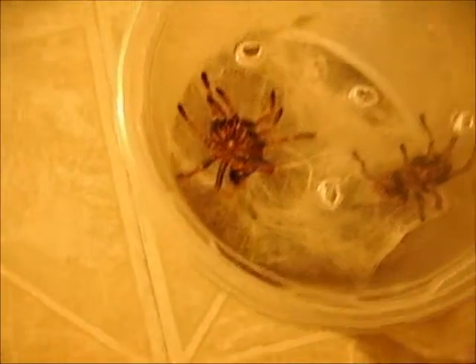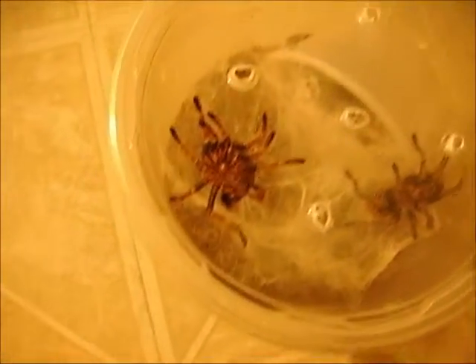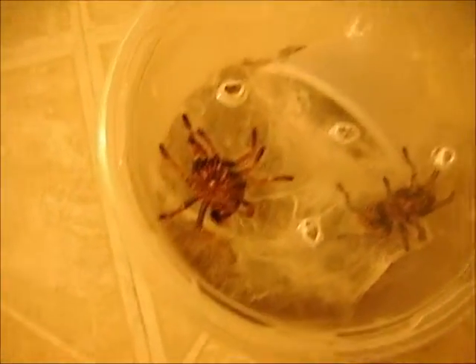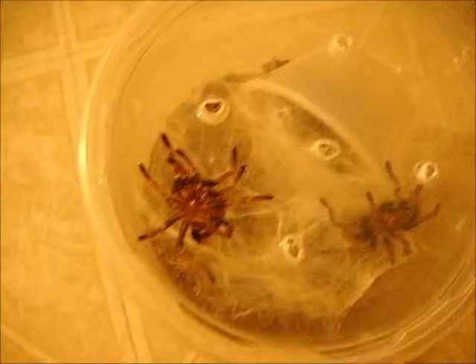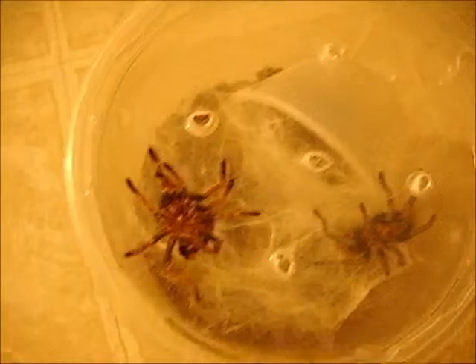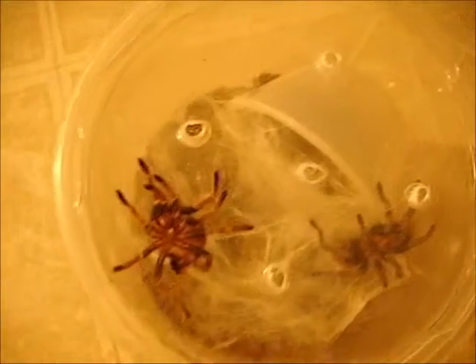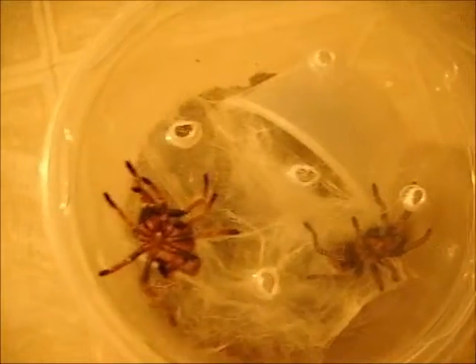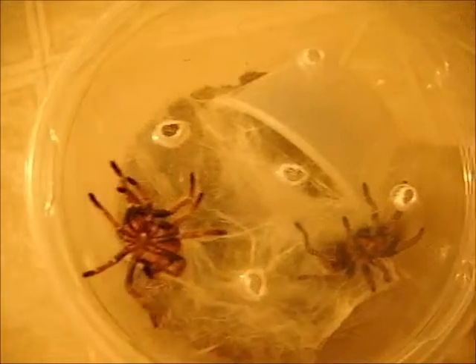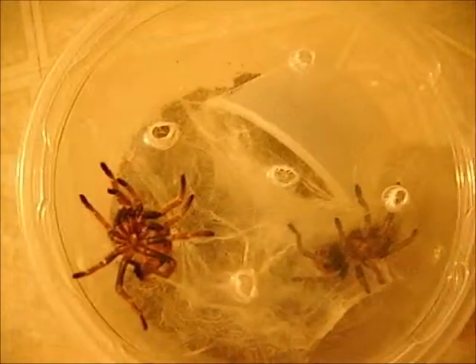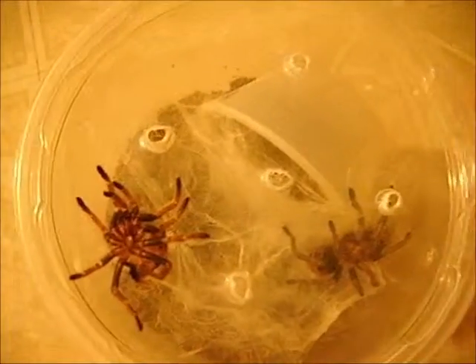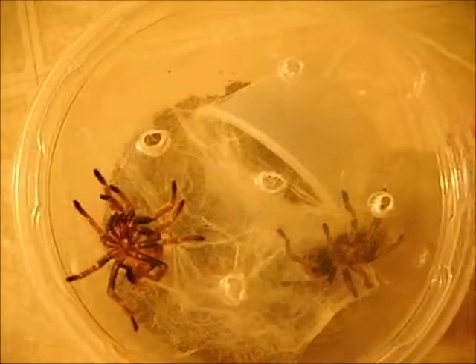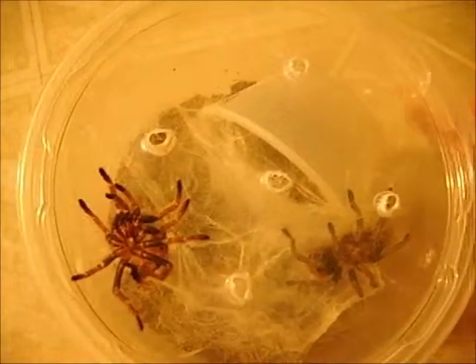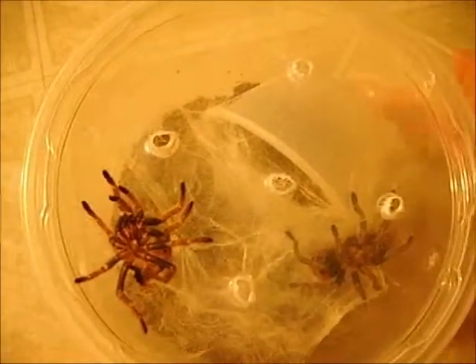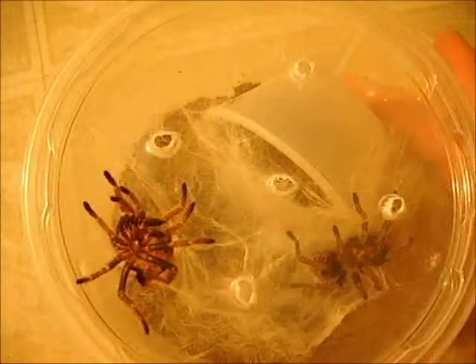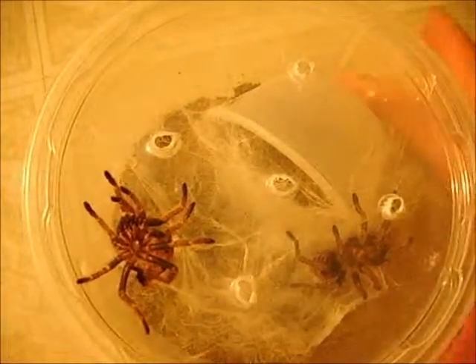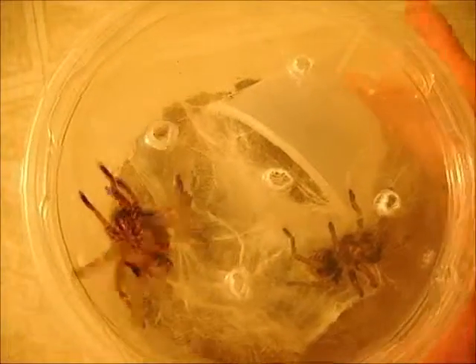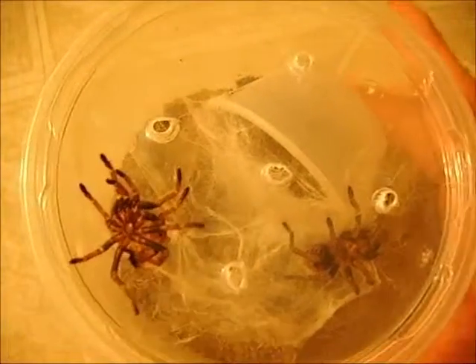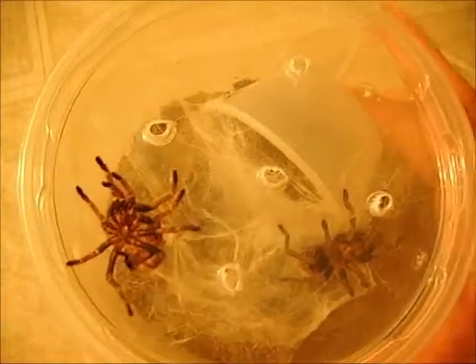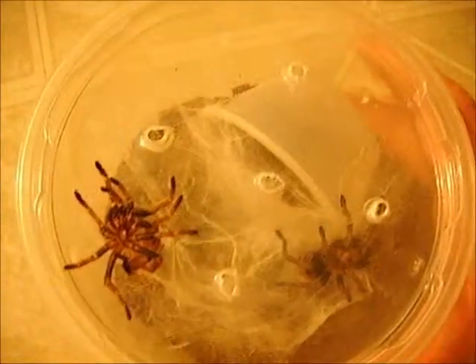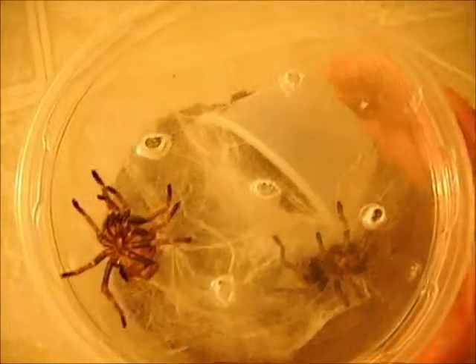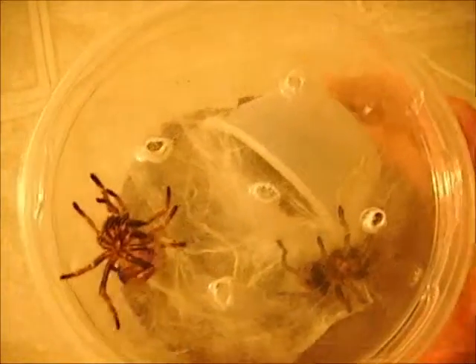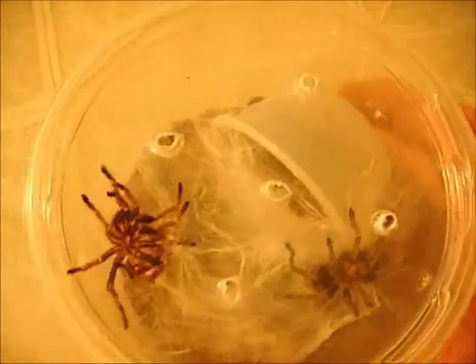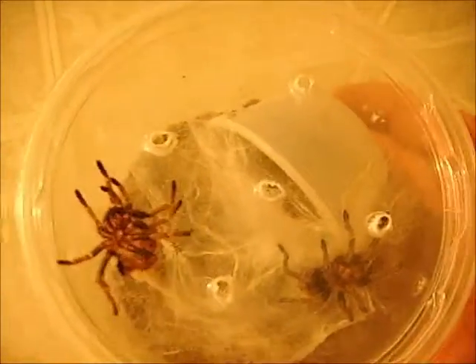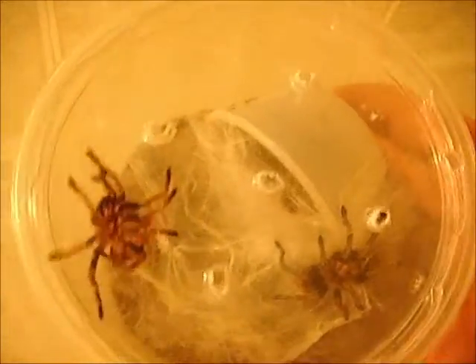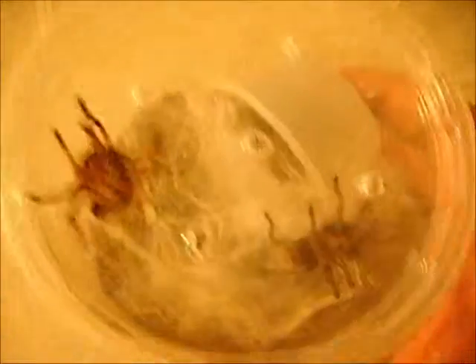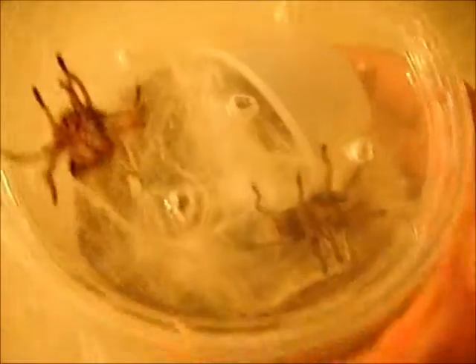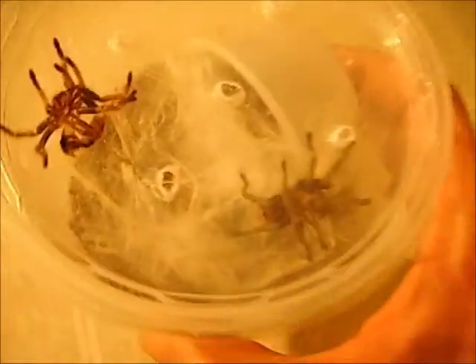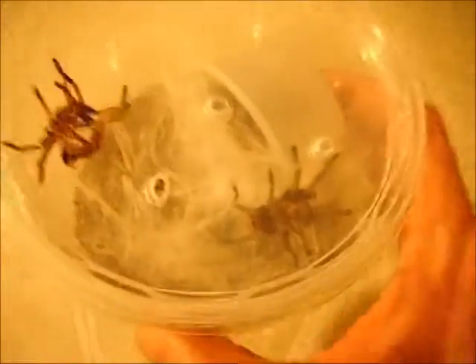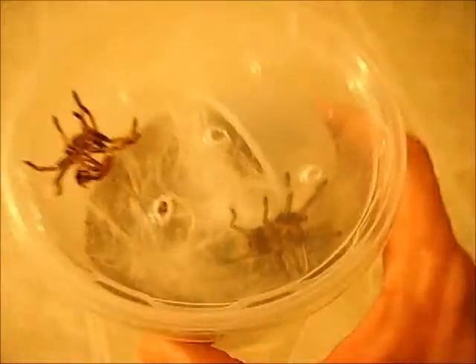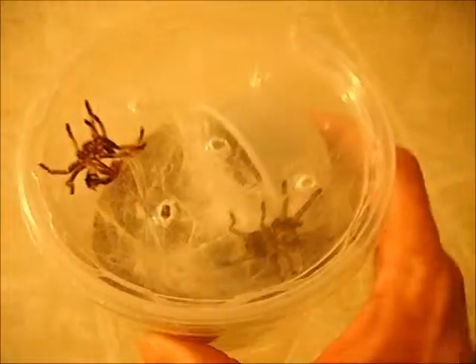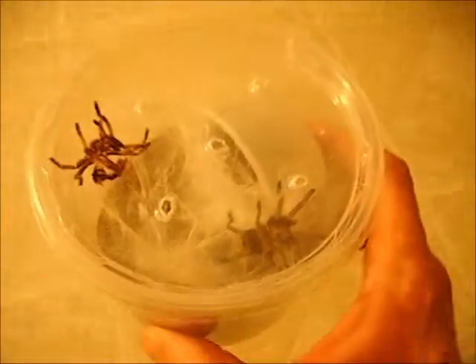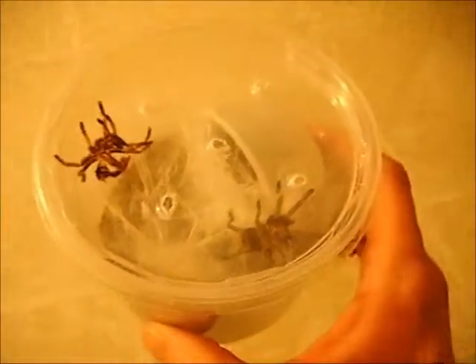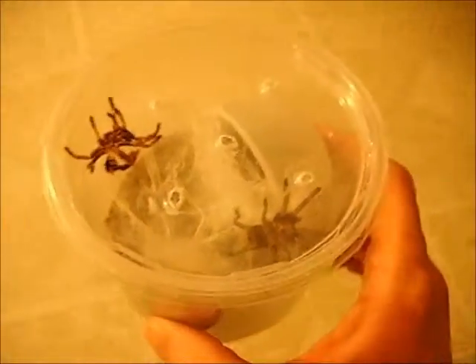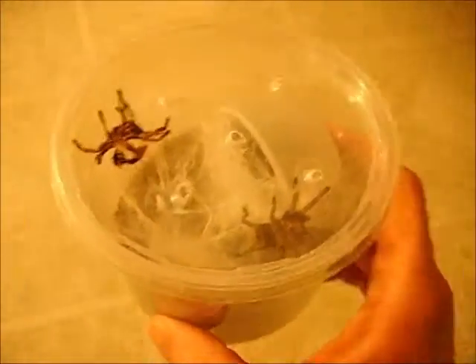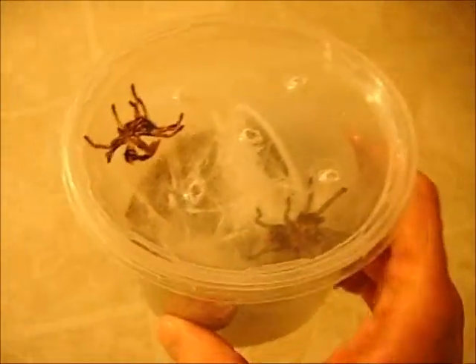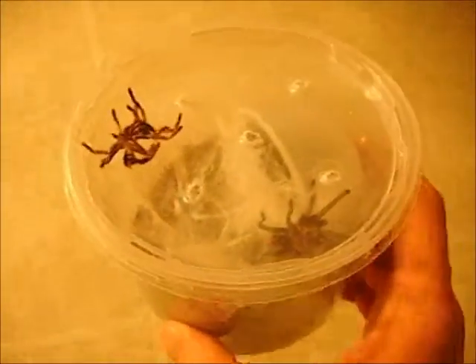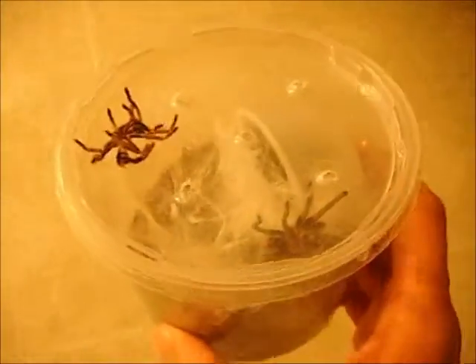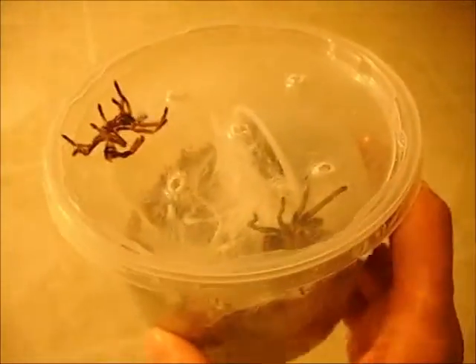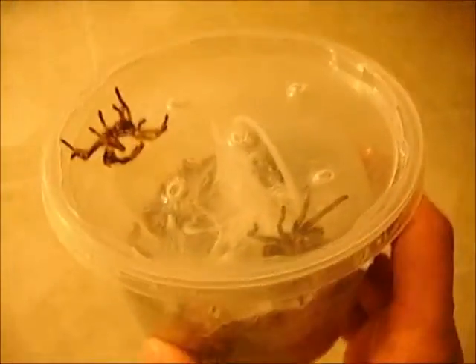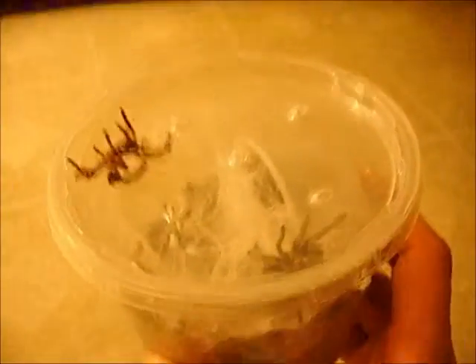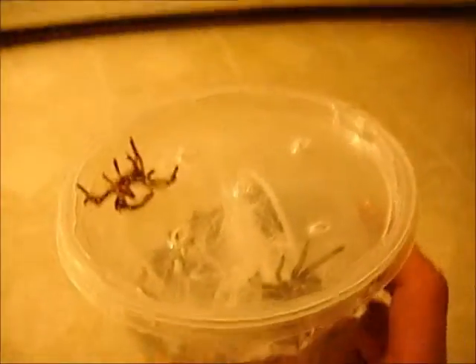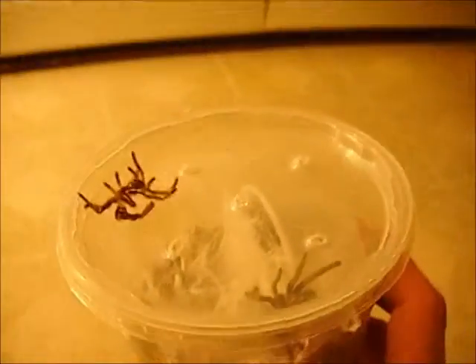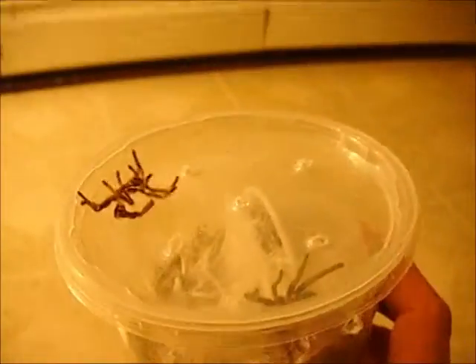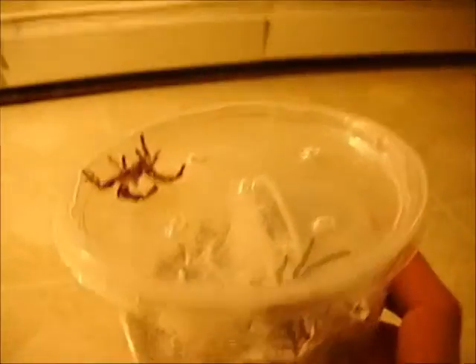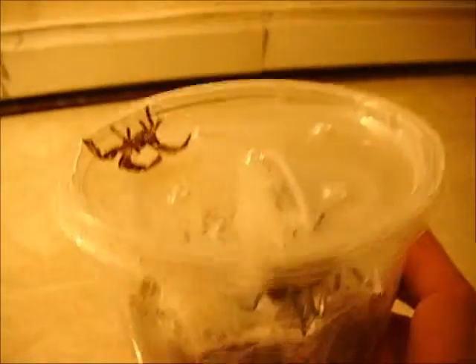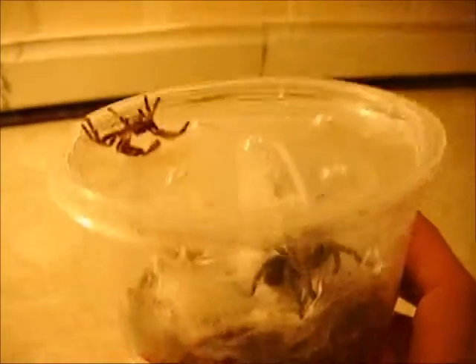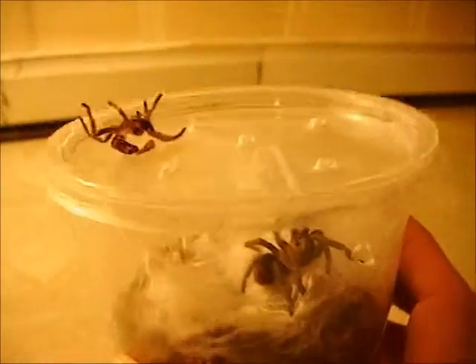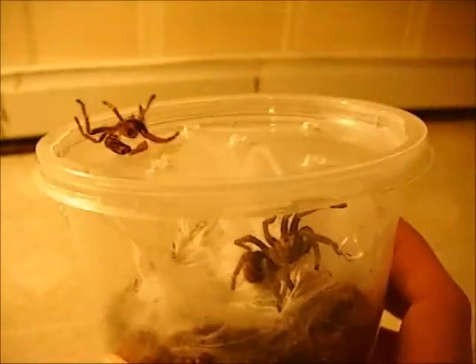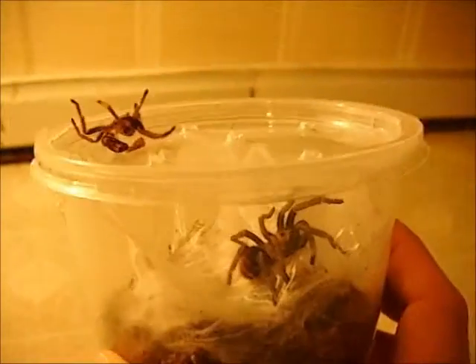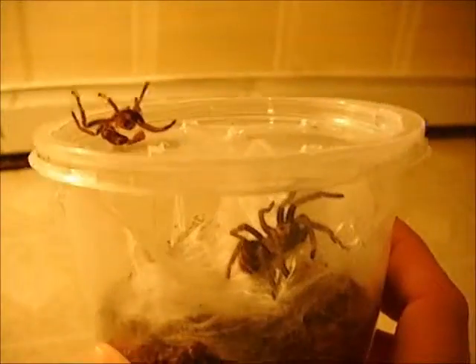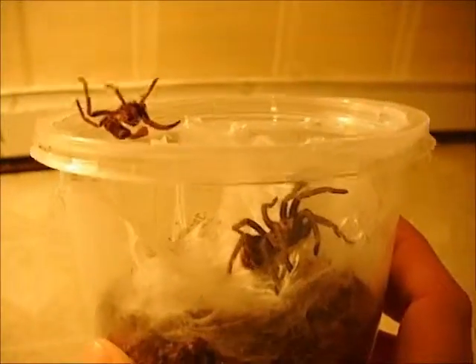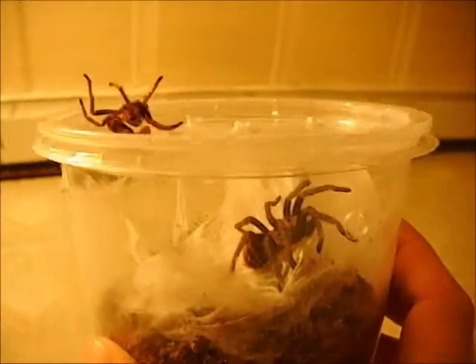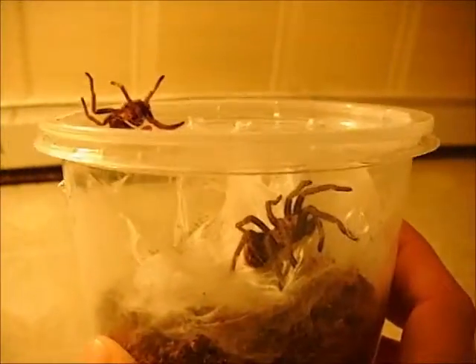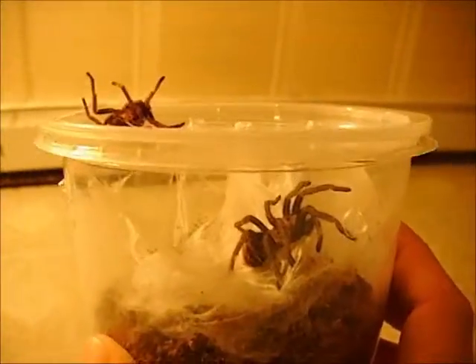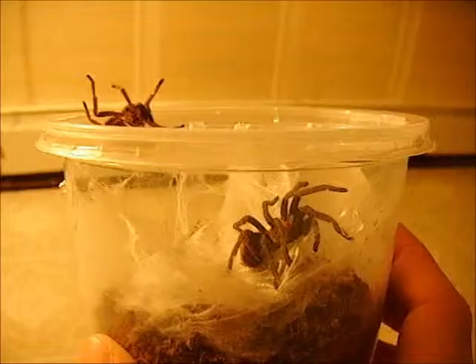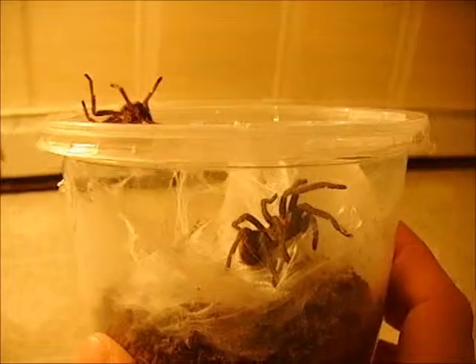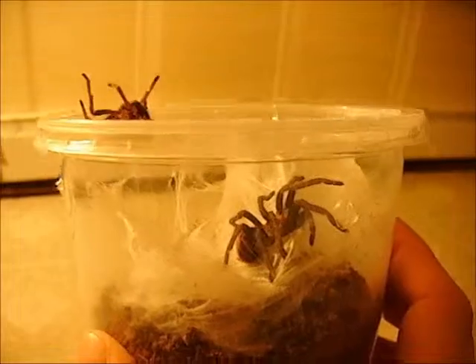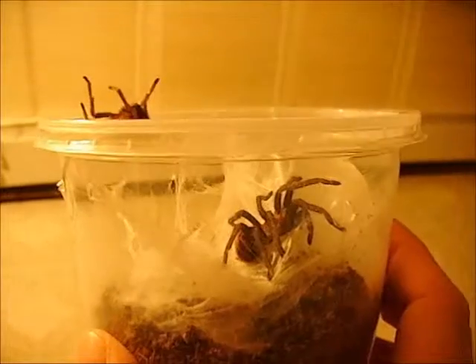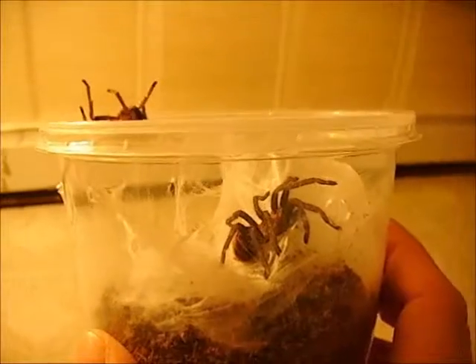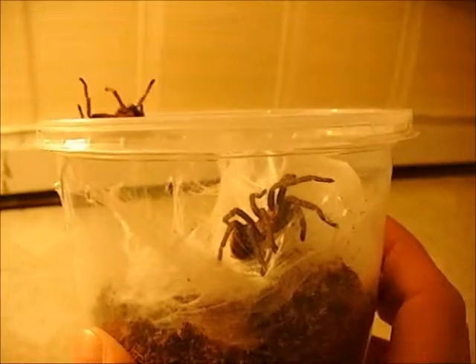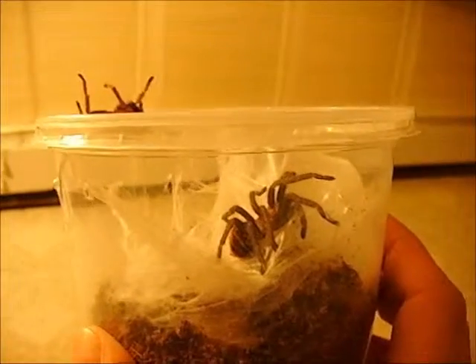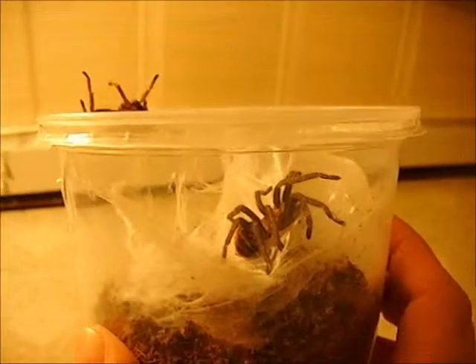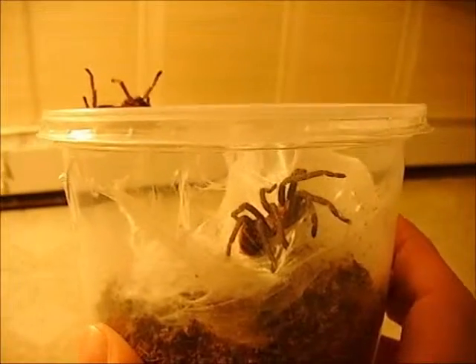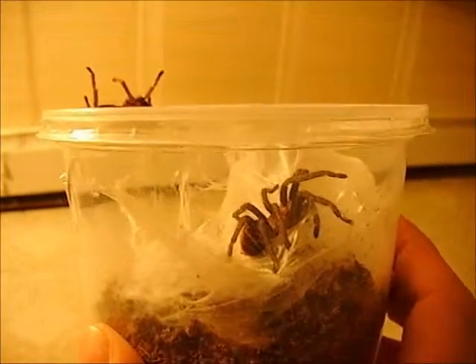She's actually gotten quite a bit bigger. You can definitely see the tone and size difference.